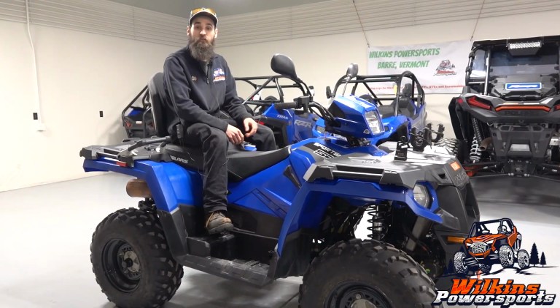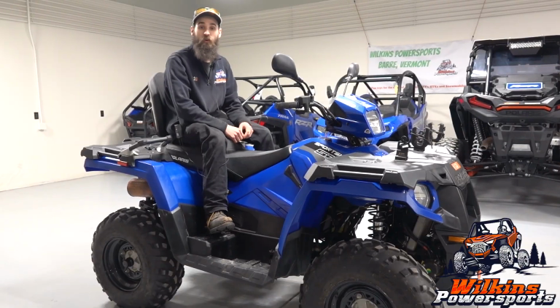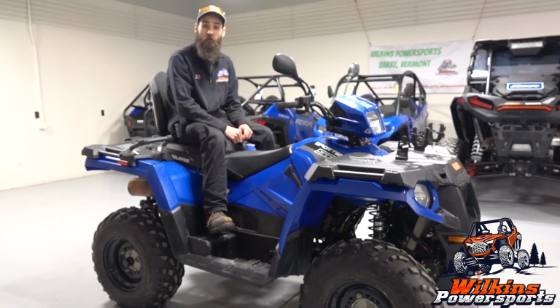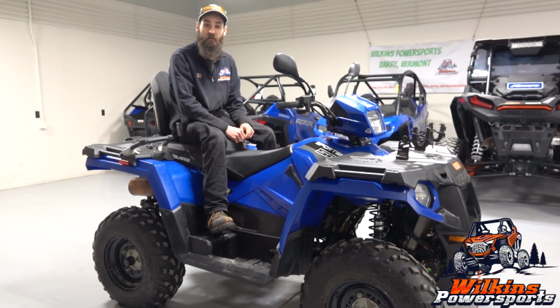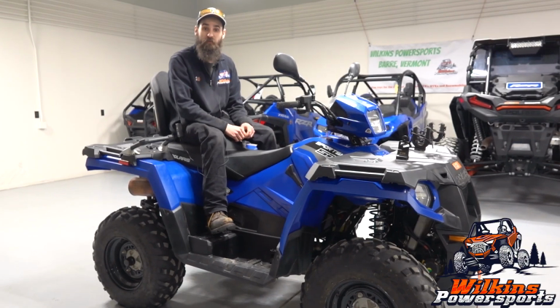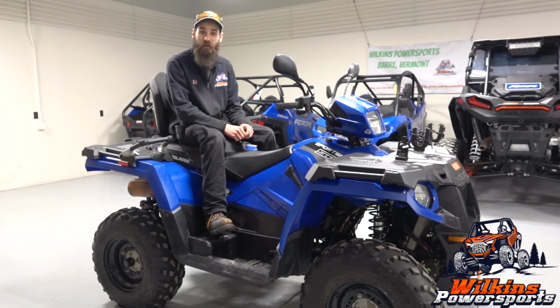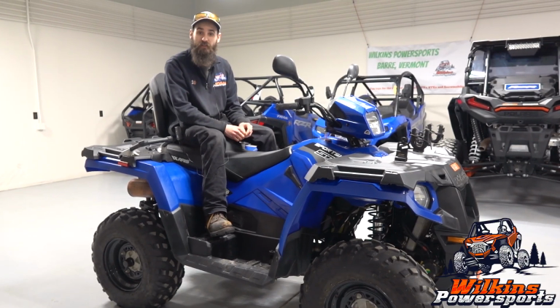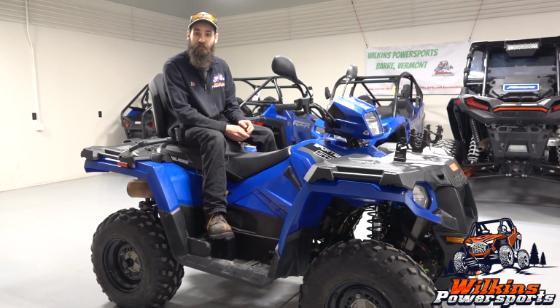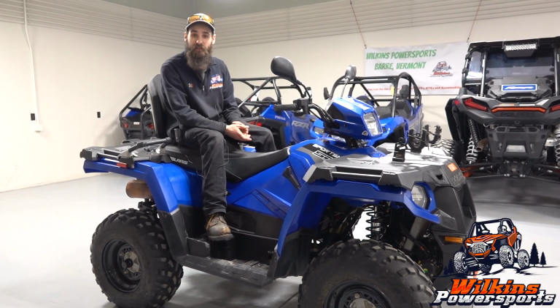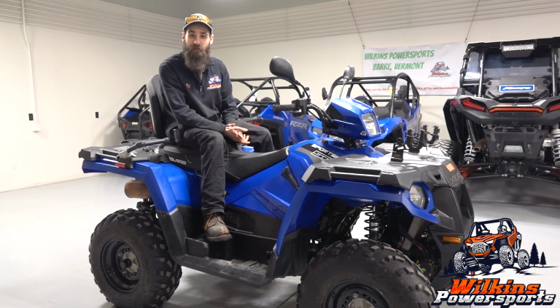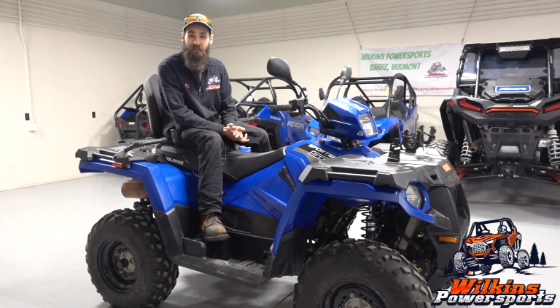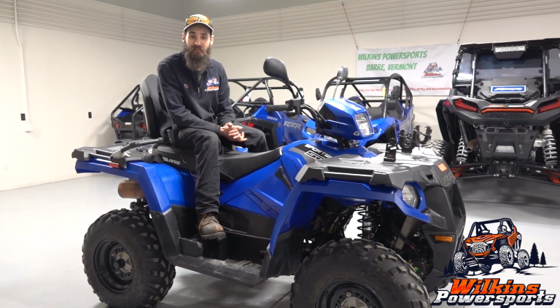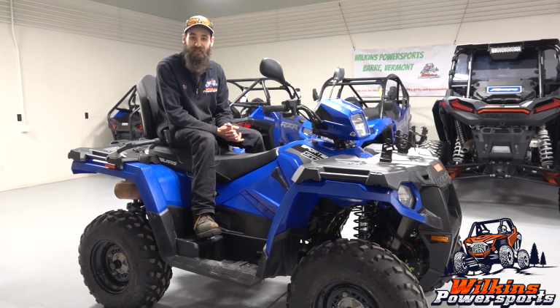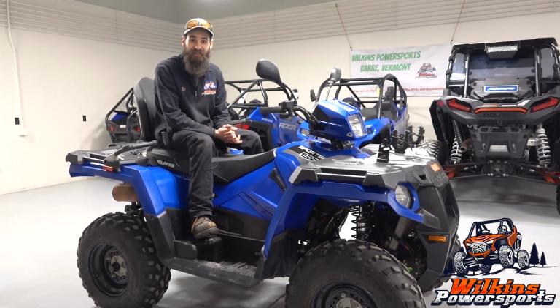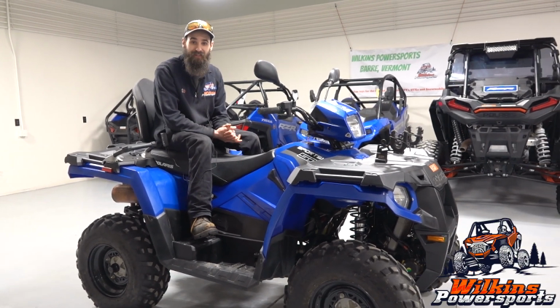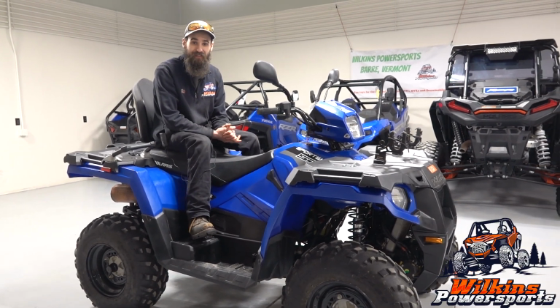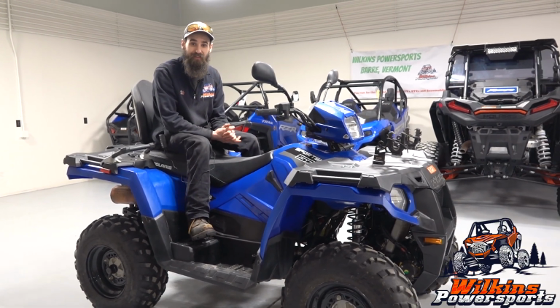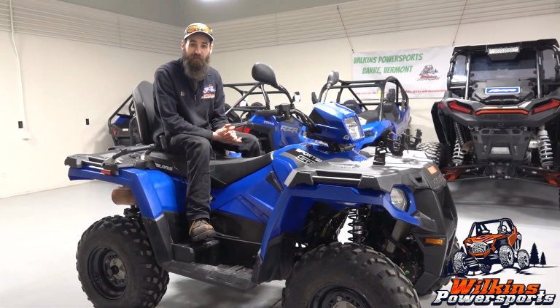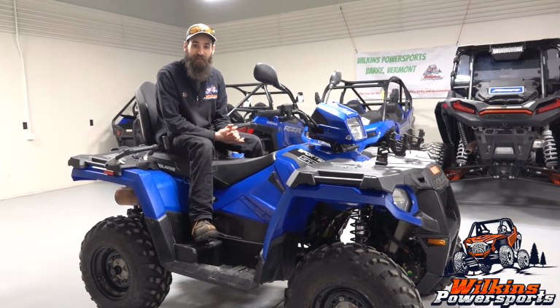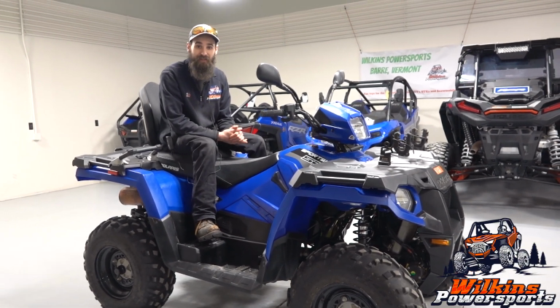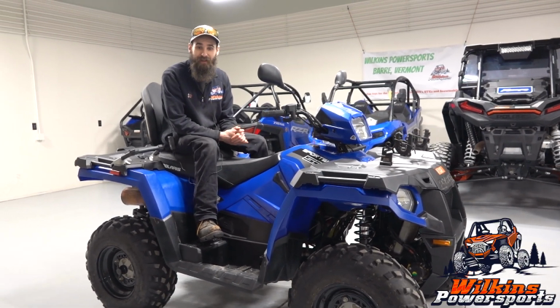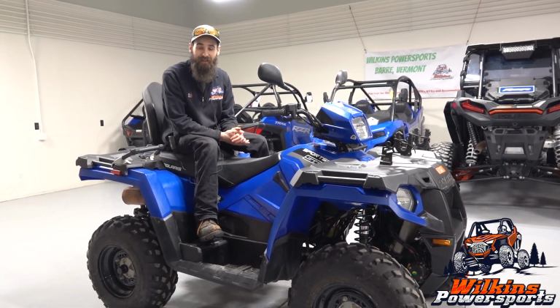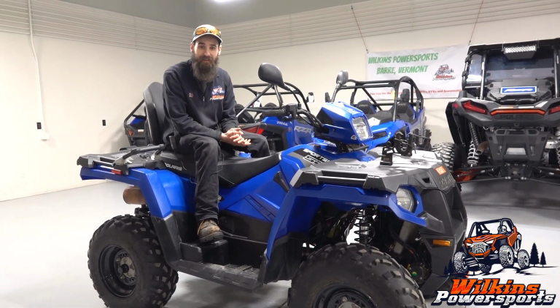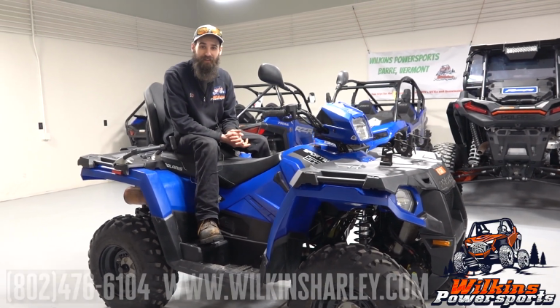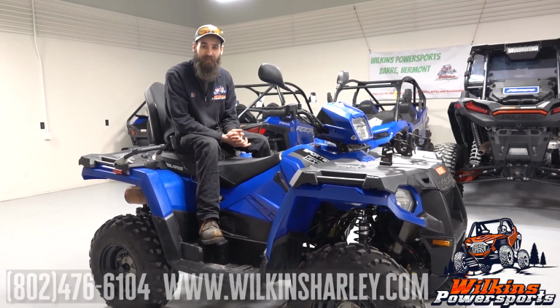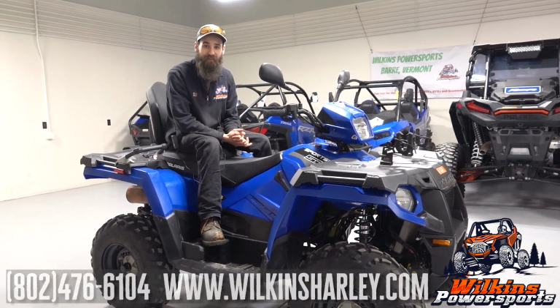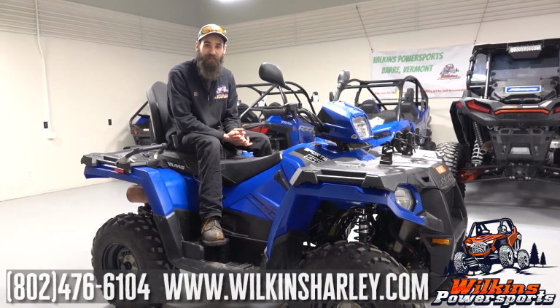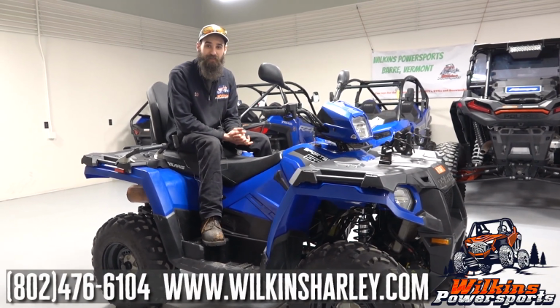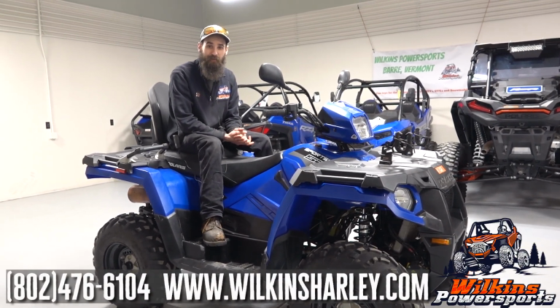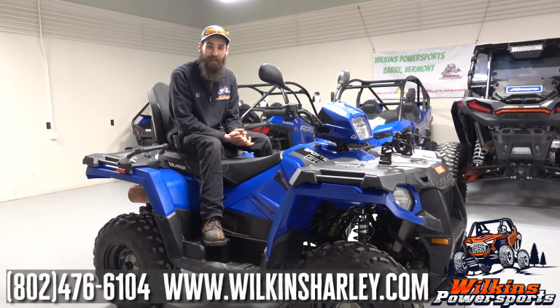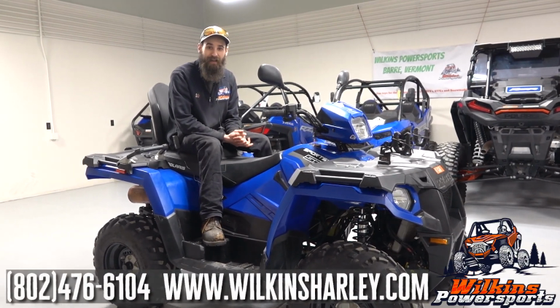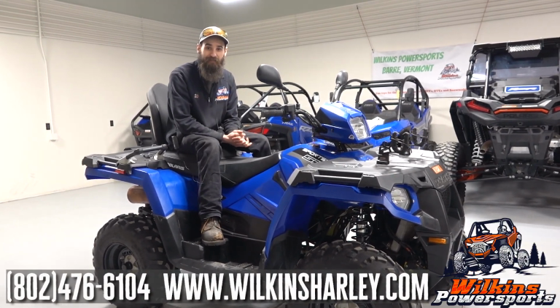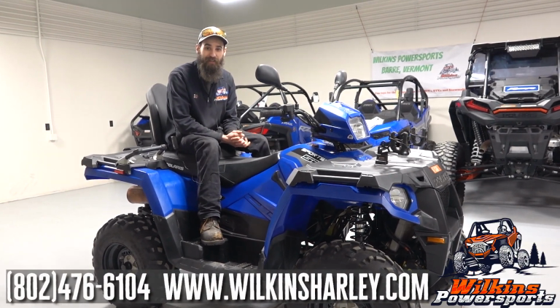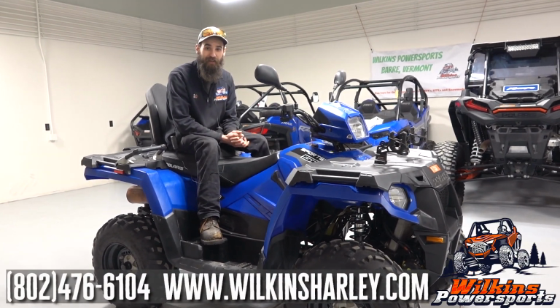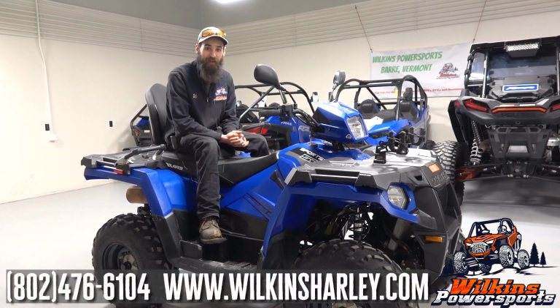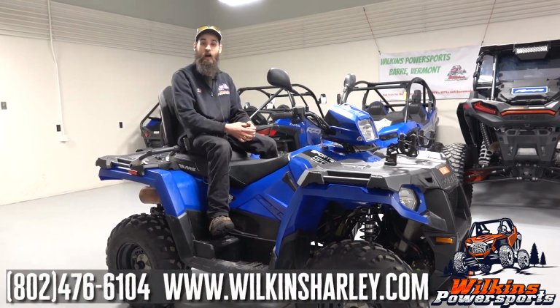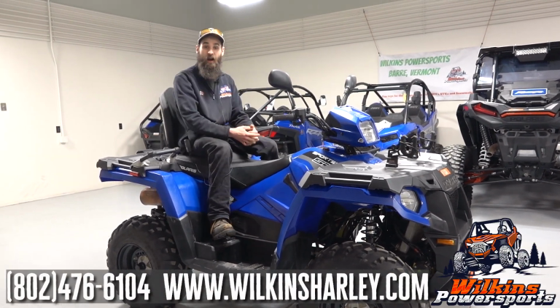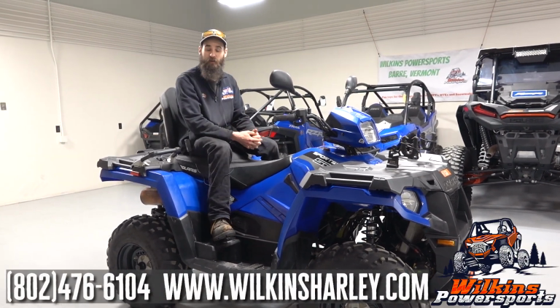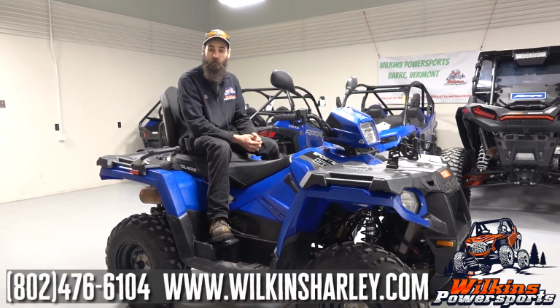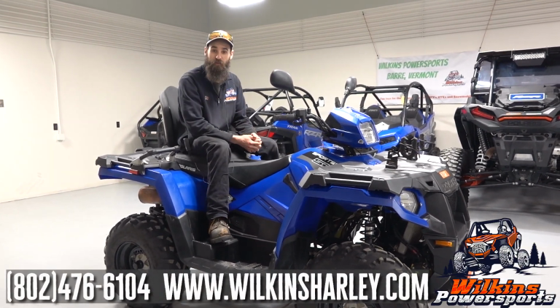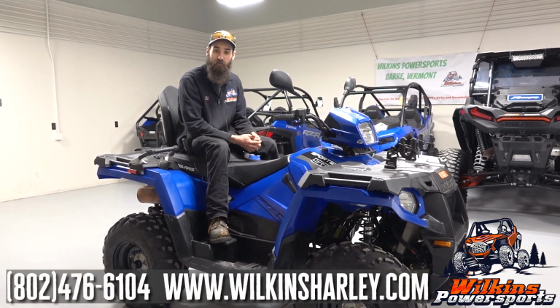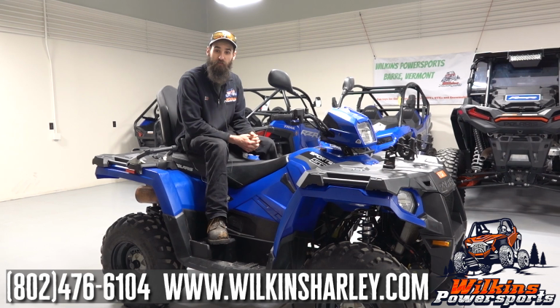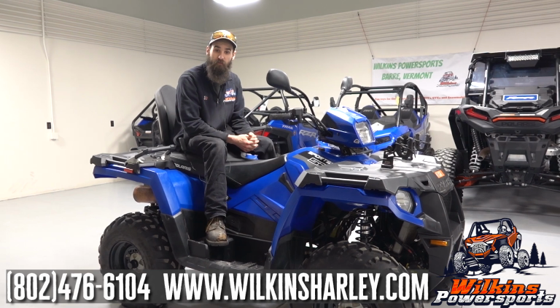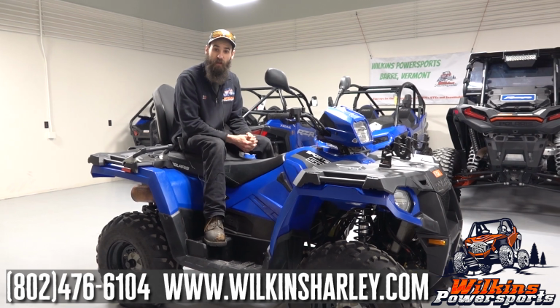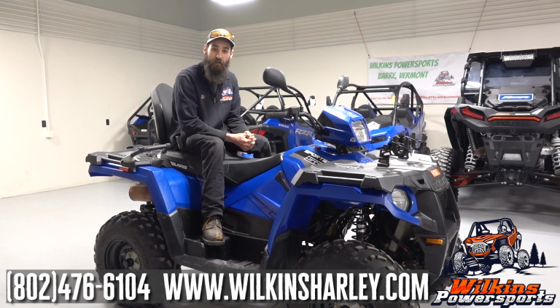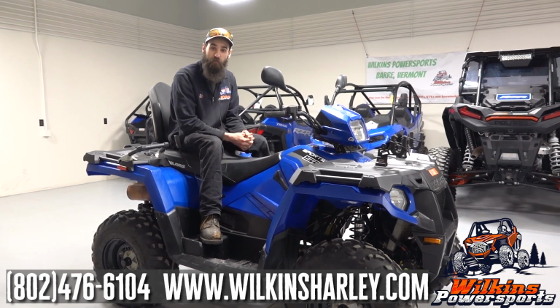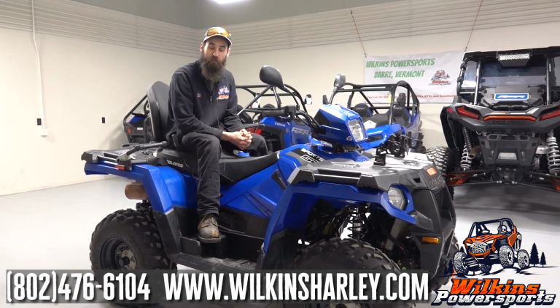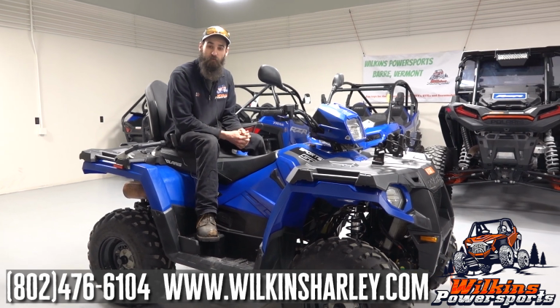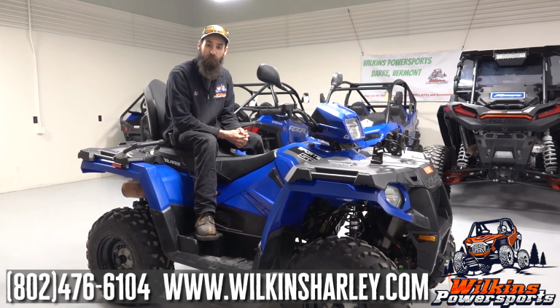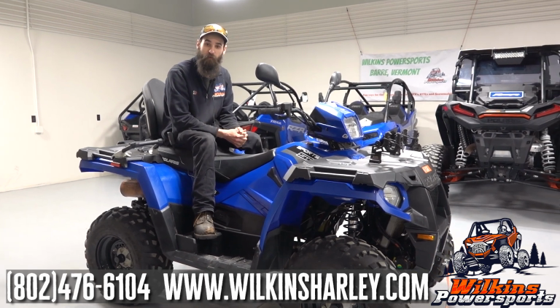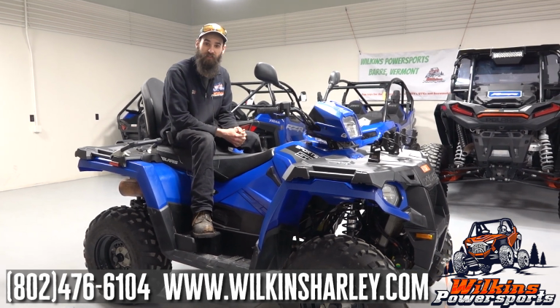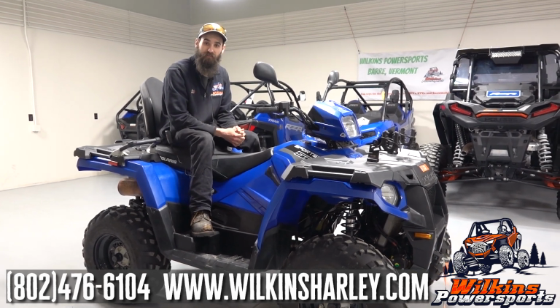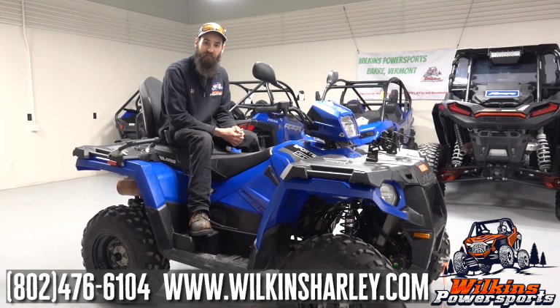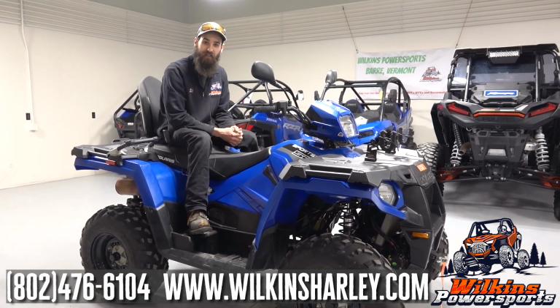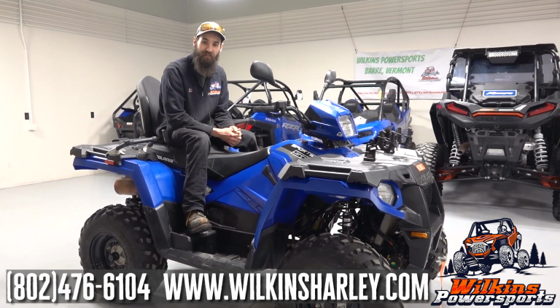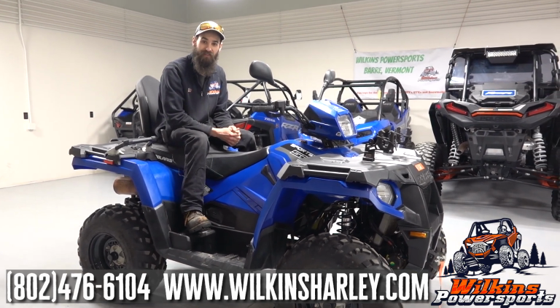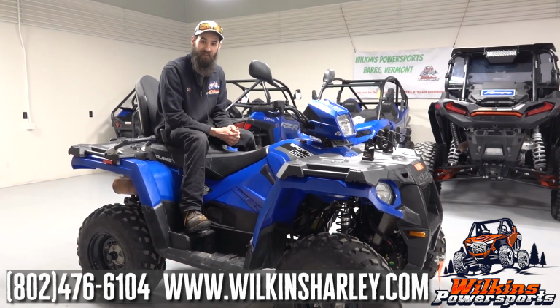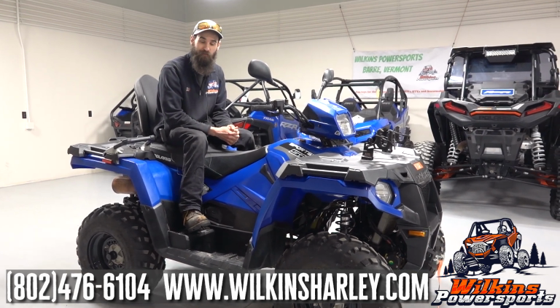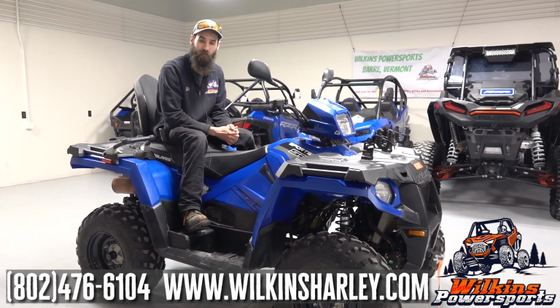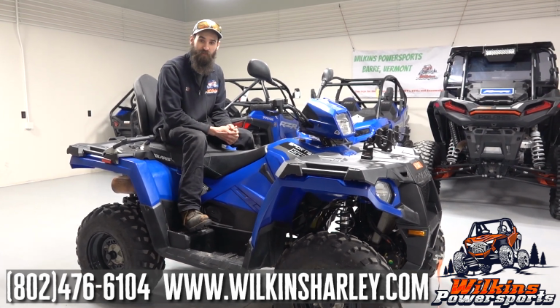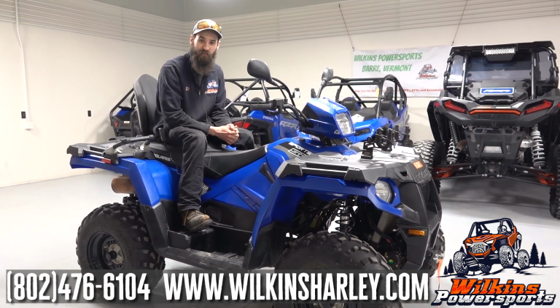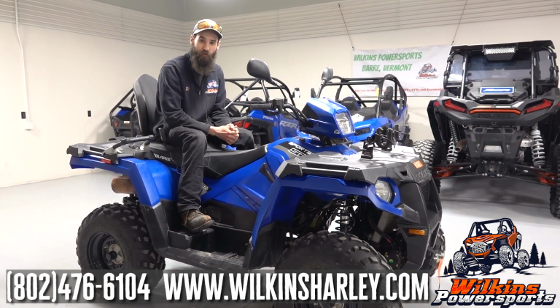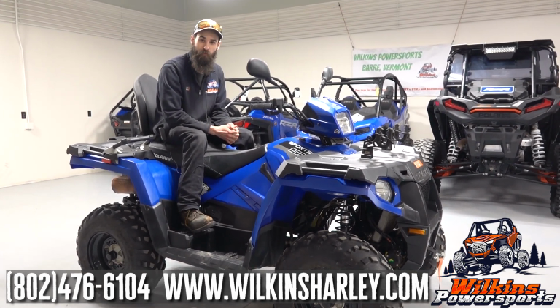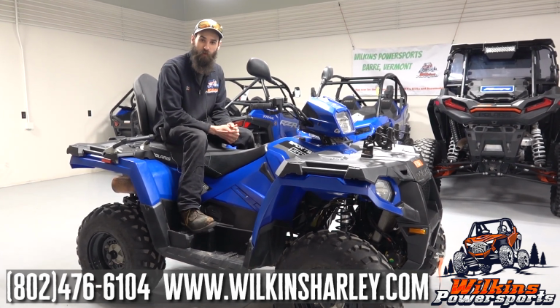If you guys have any questions on this unit or any of the other units we have here, our number is 802-476-6104.